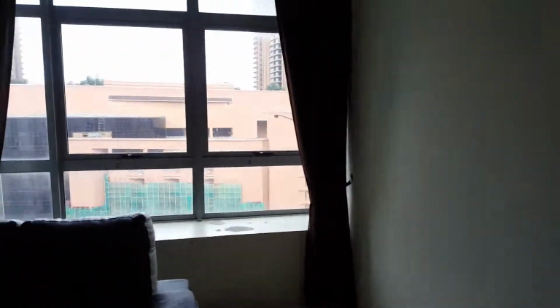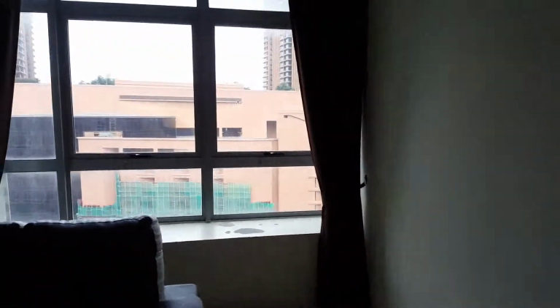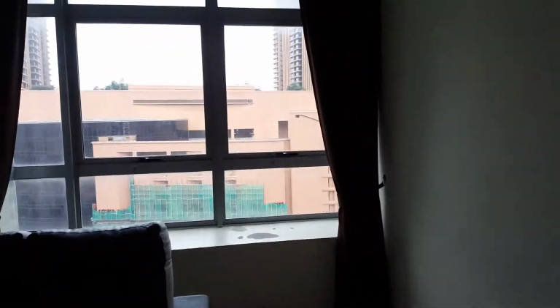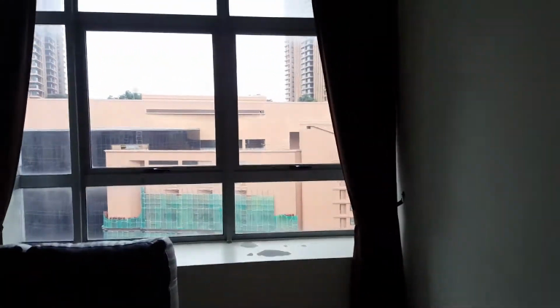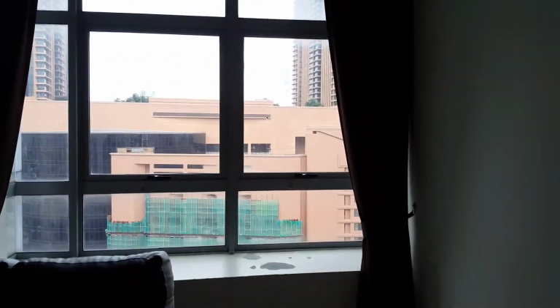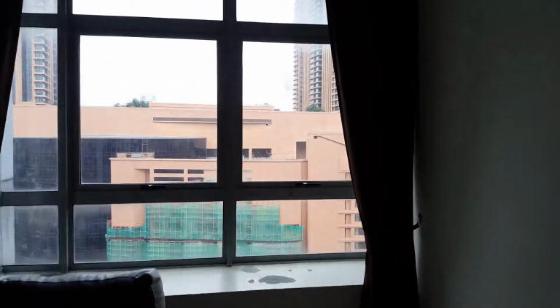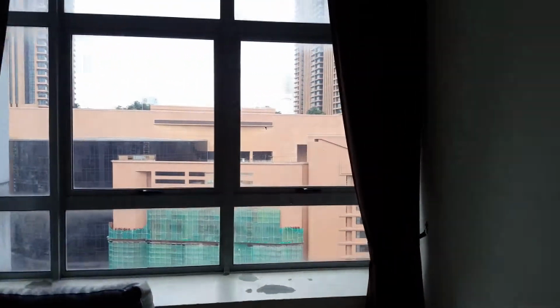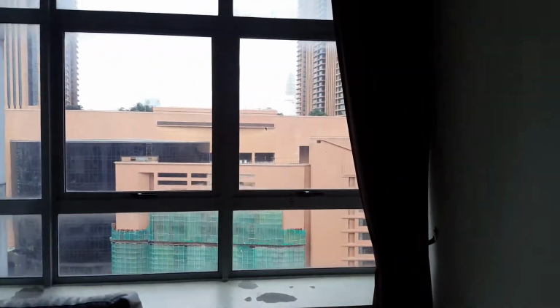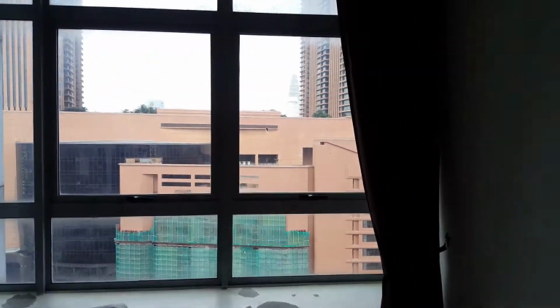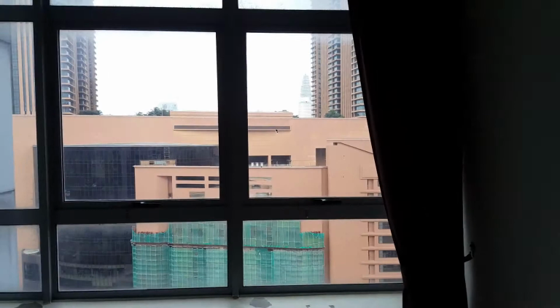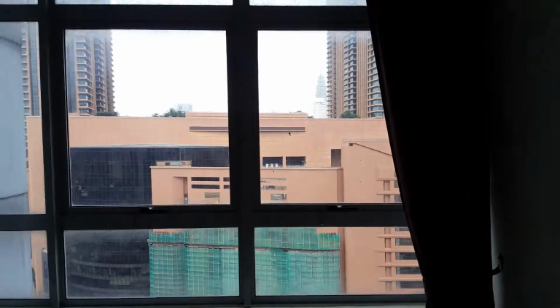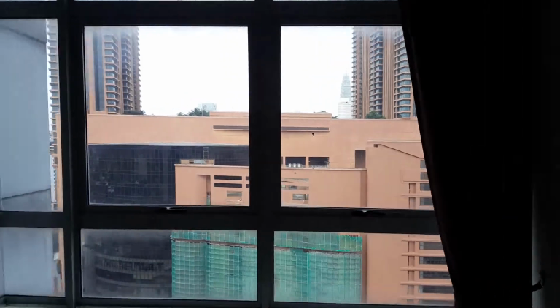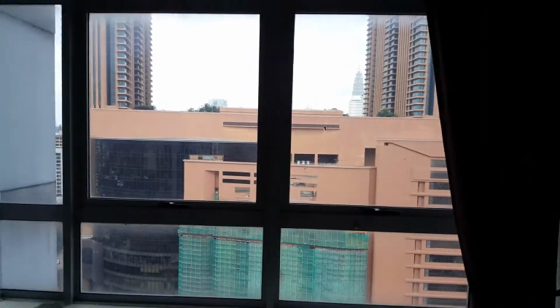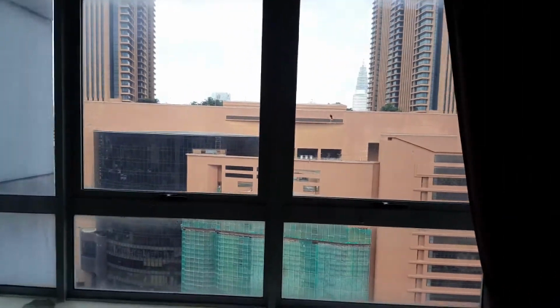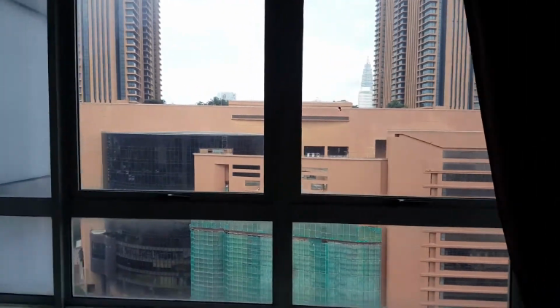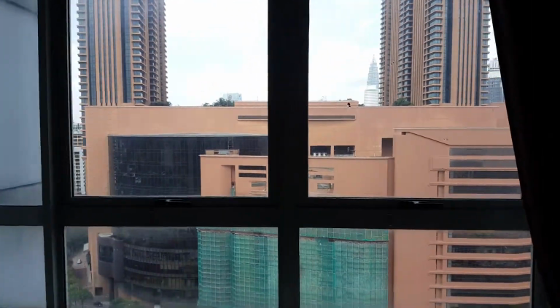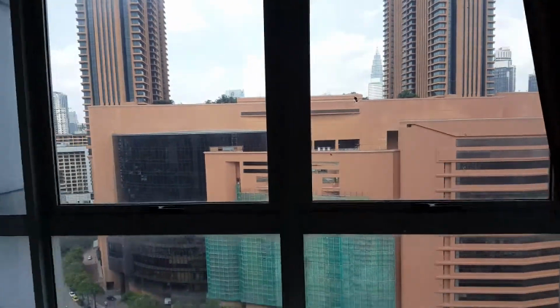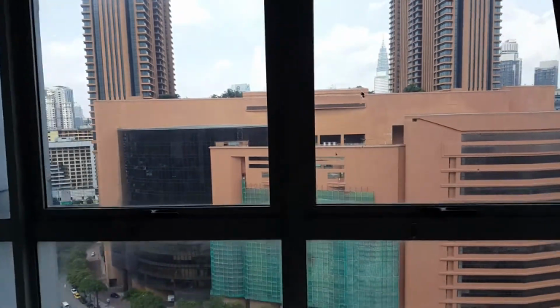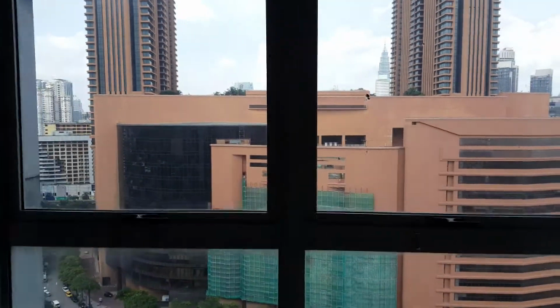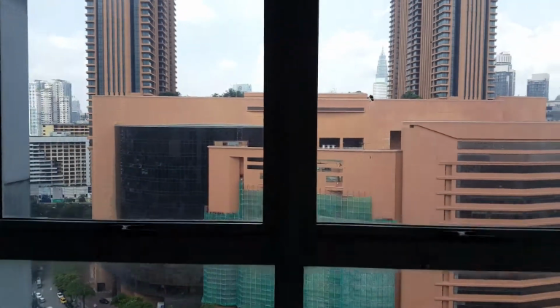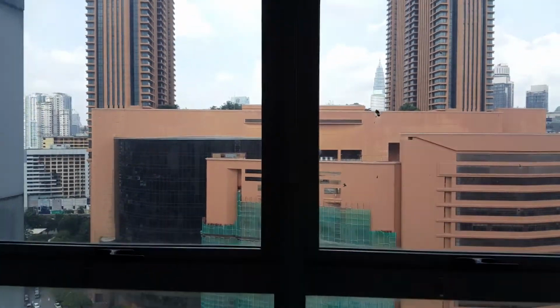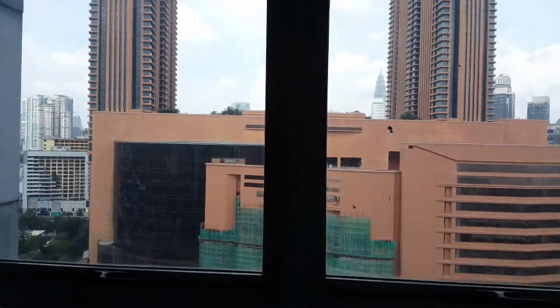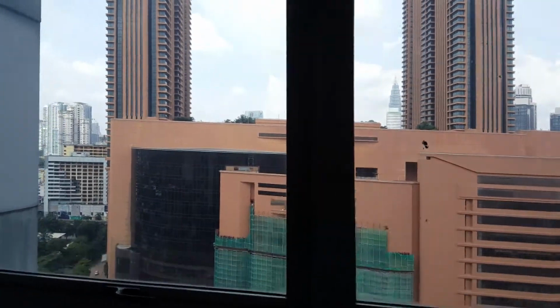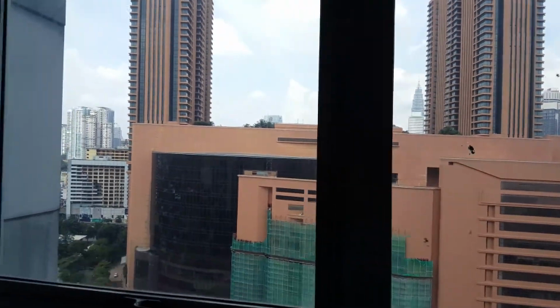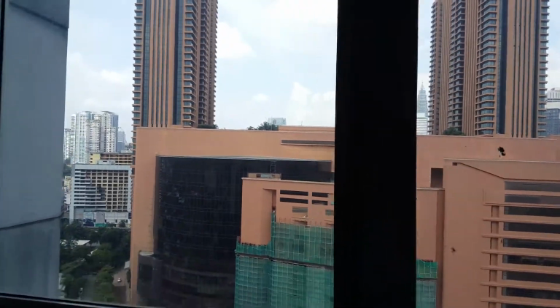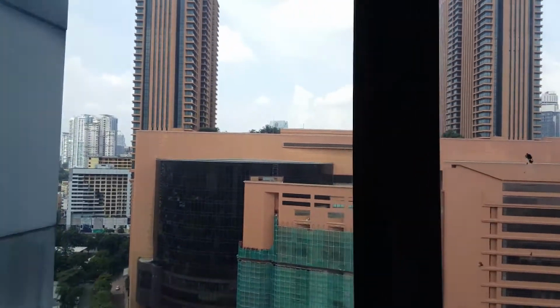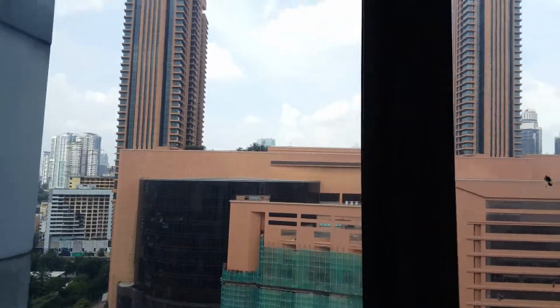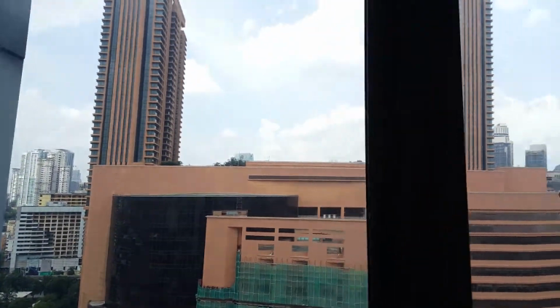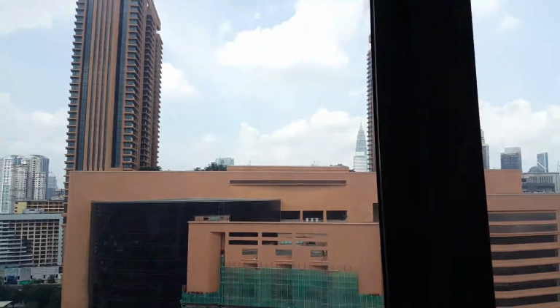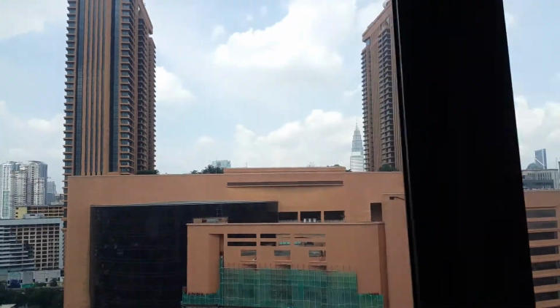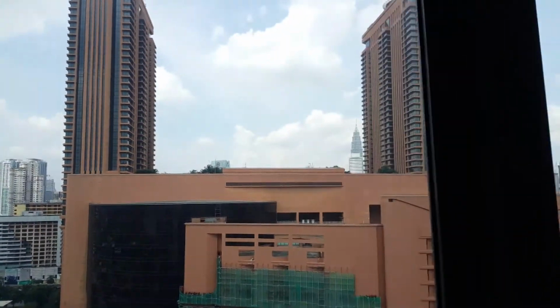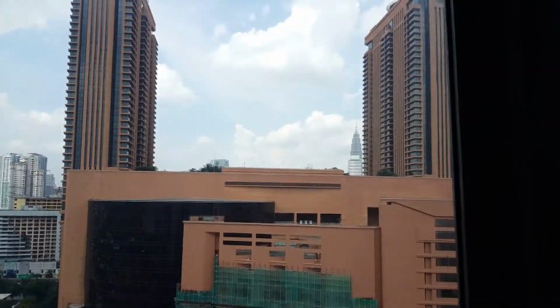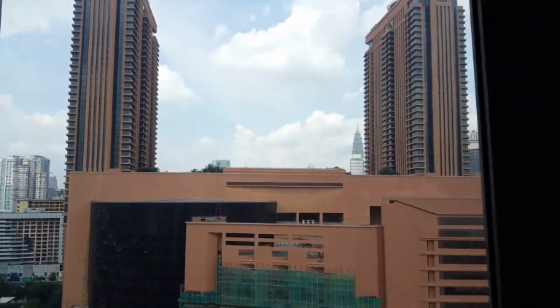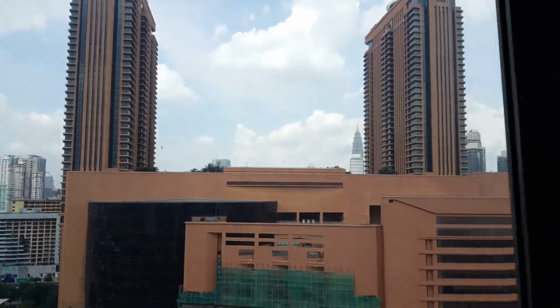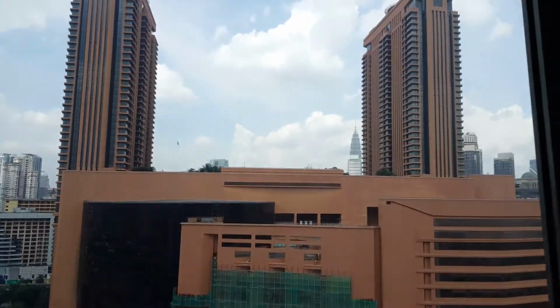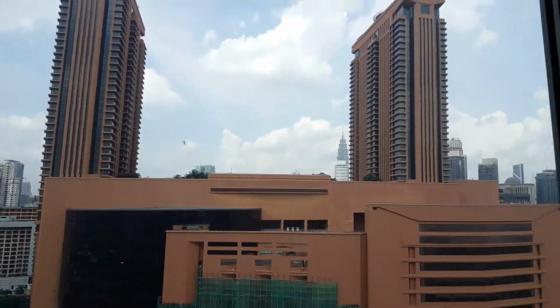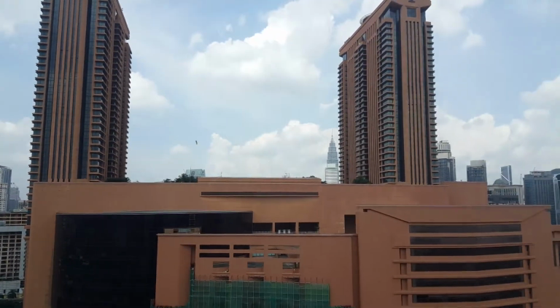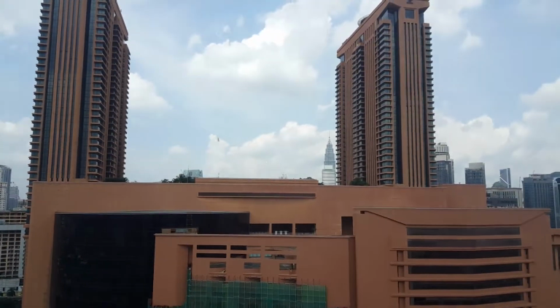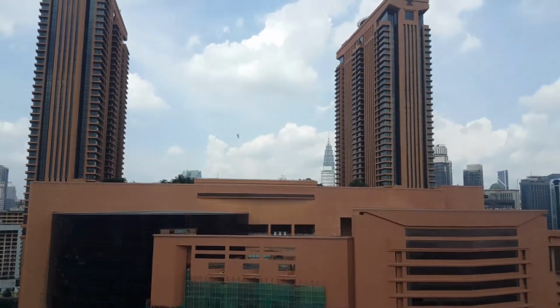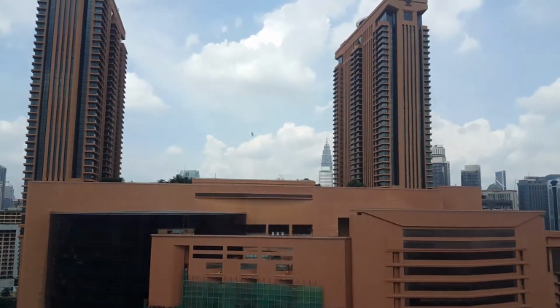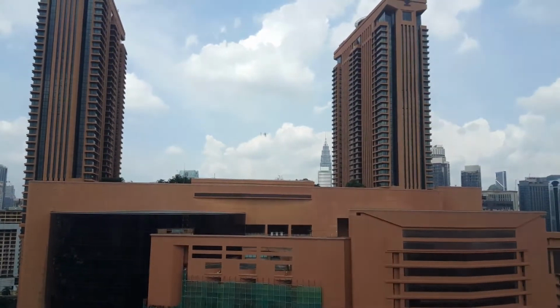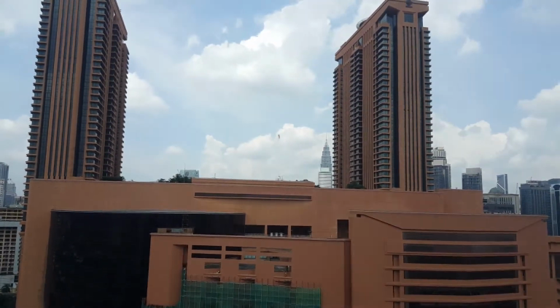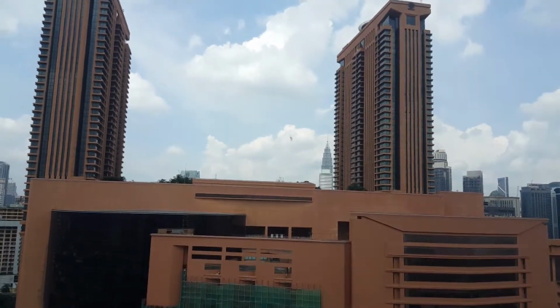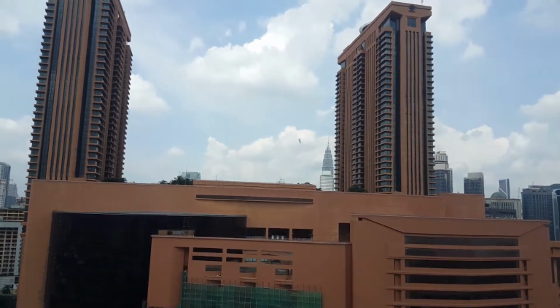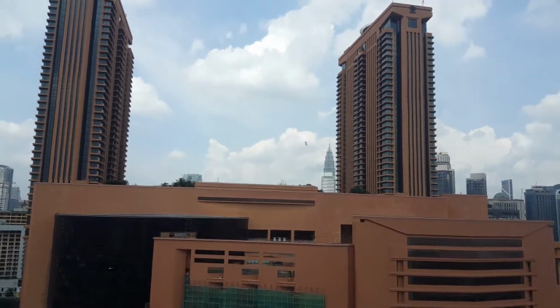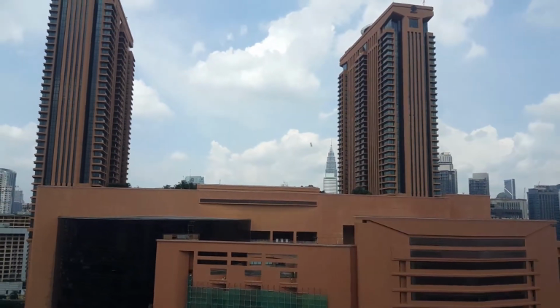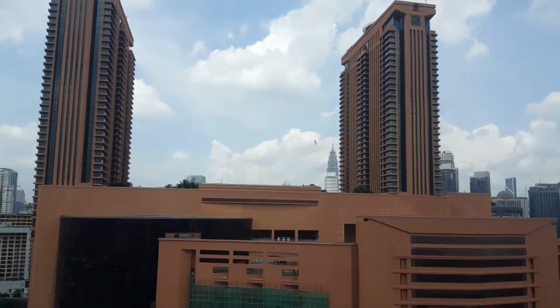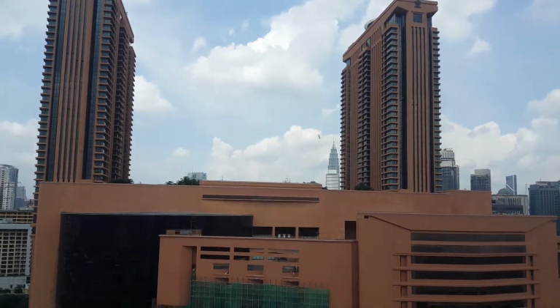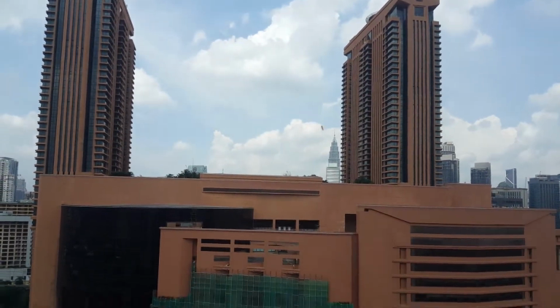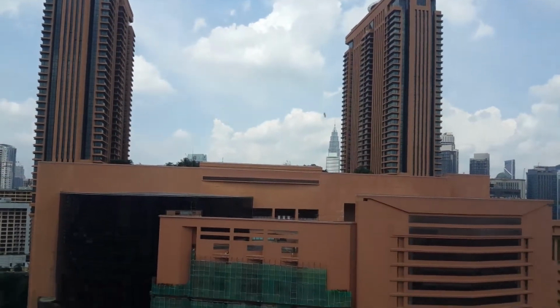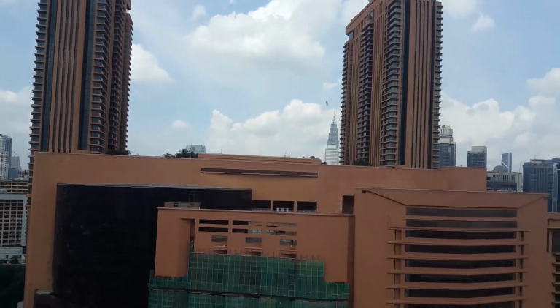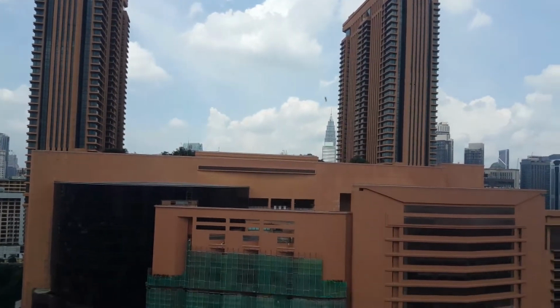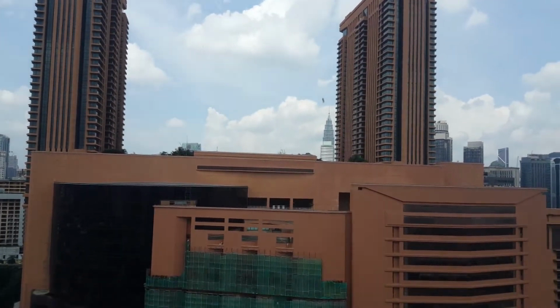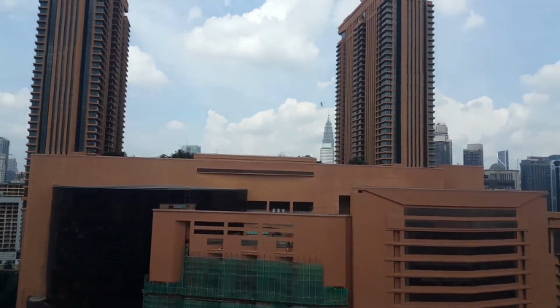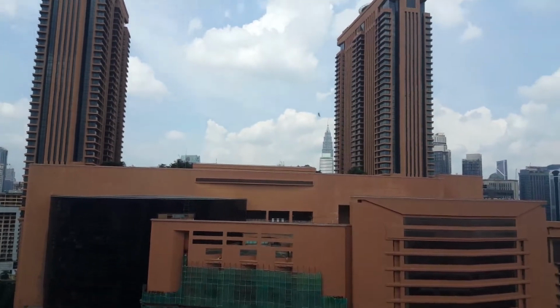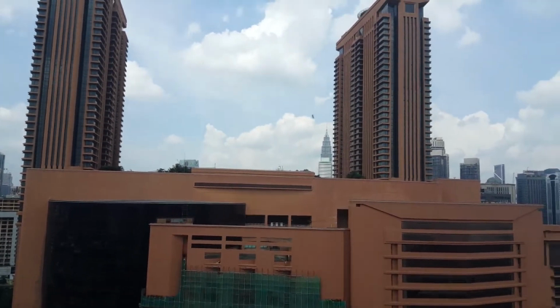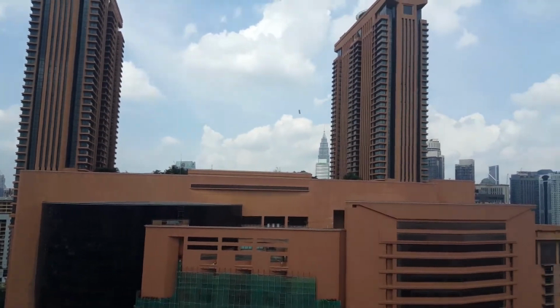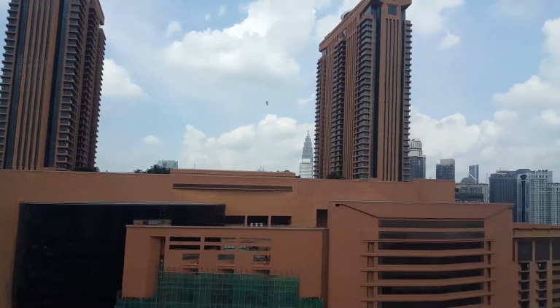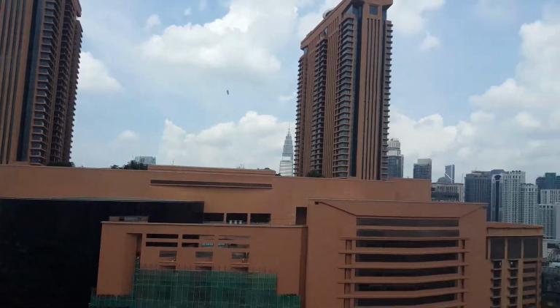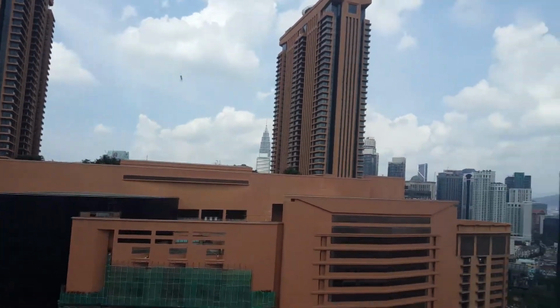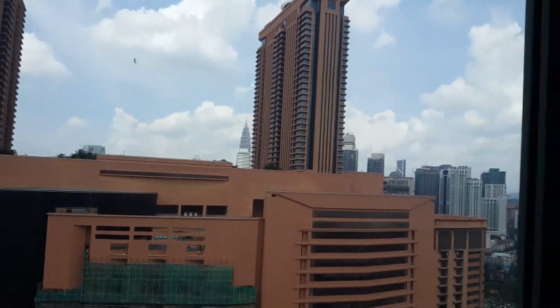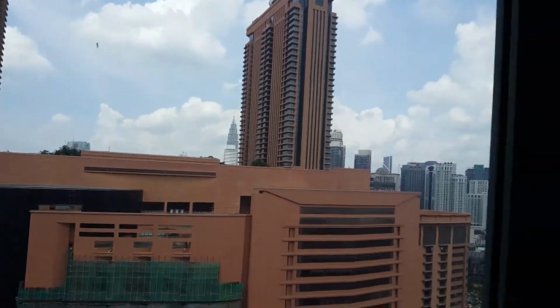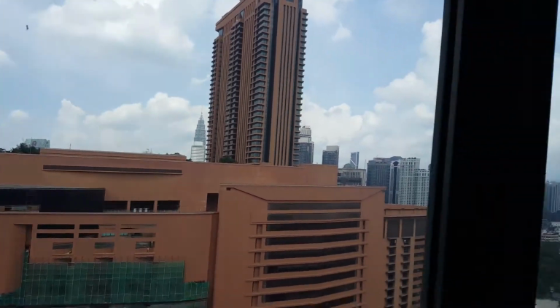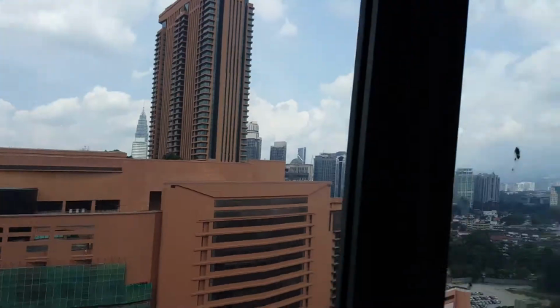It's a very nice view — you can see the KLCC and Times Square view from here.